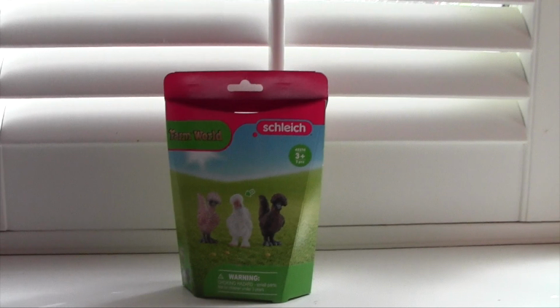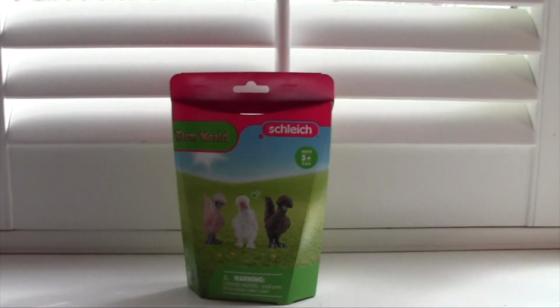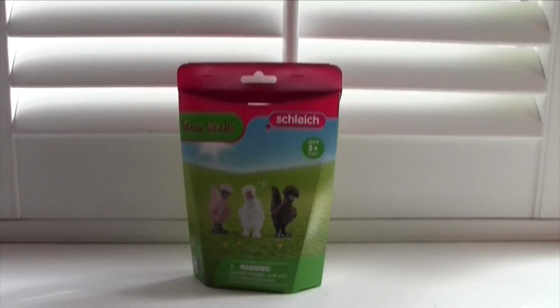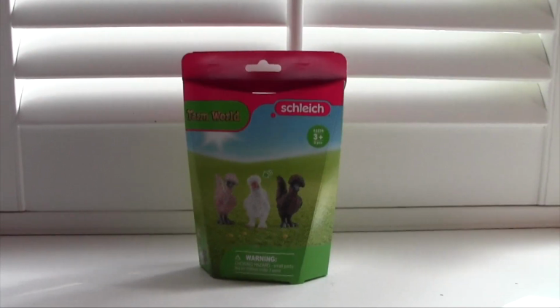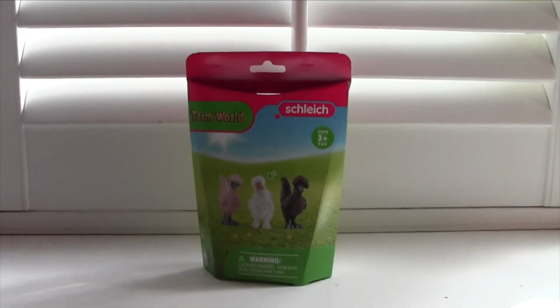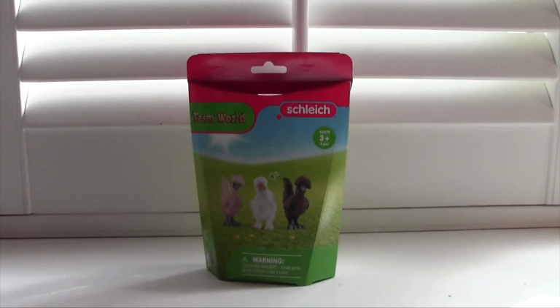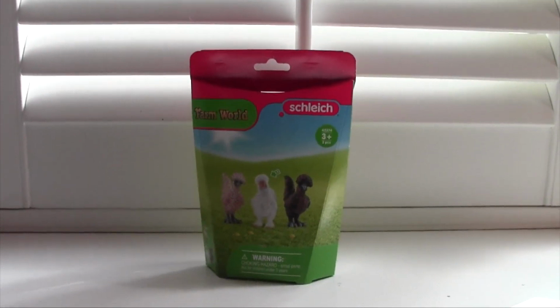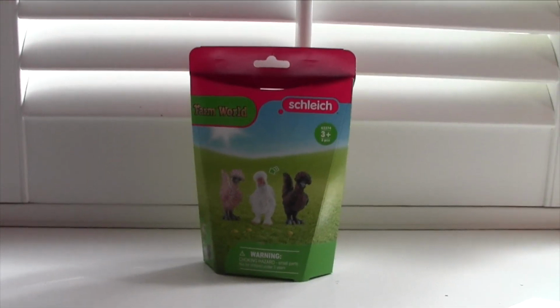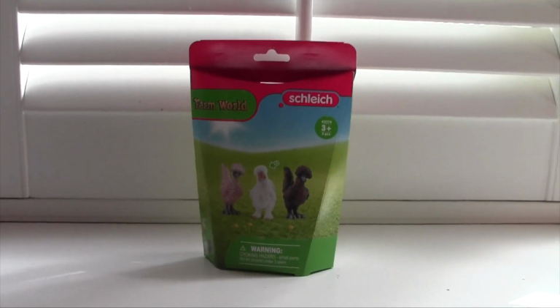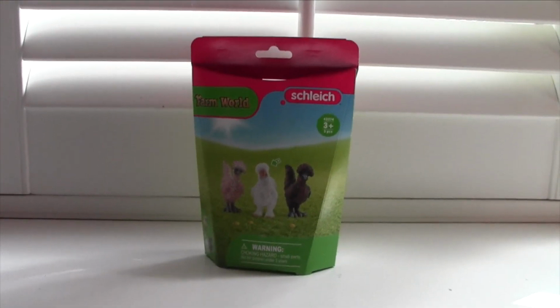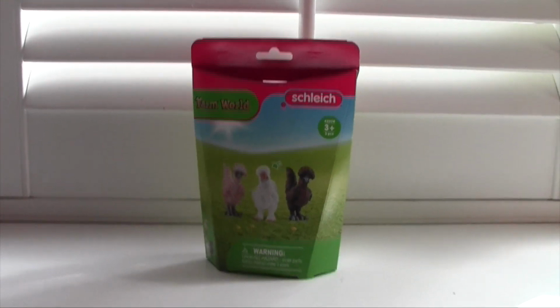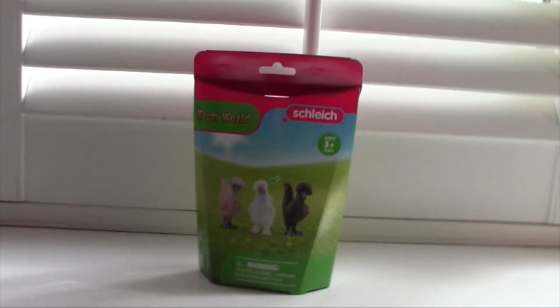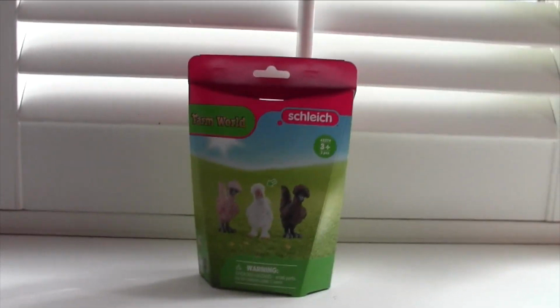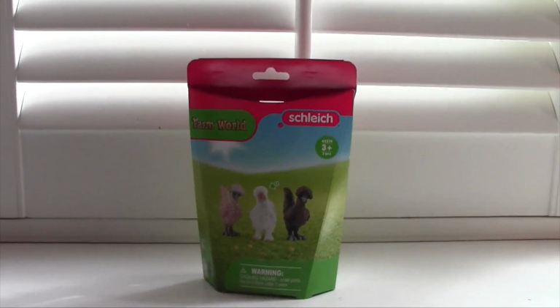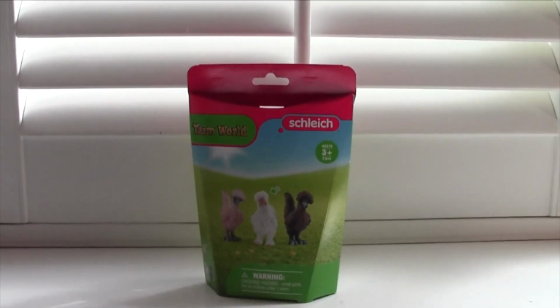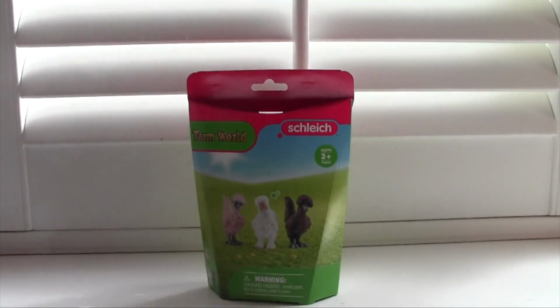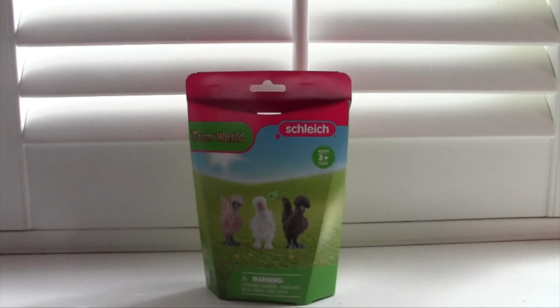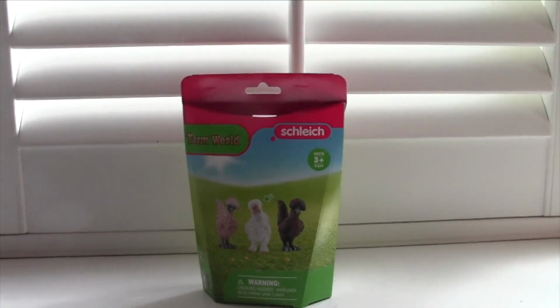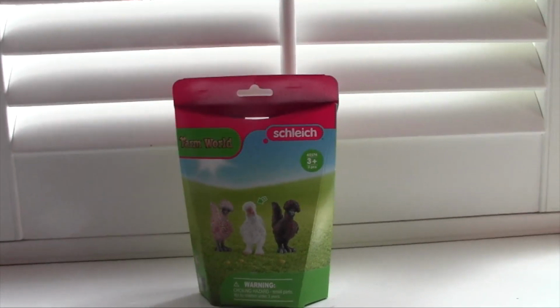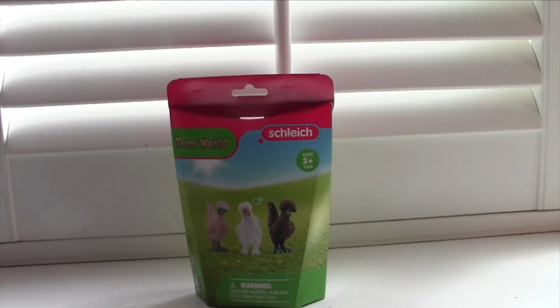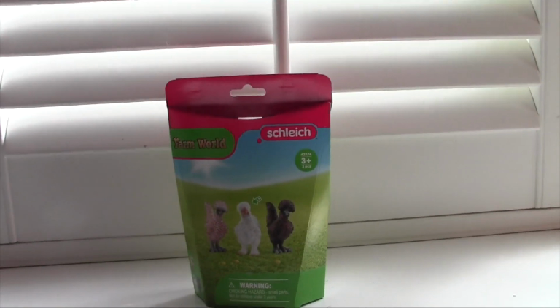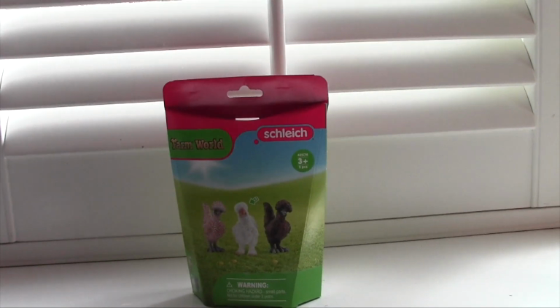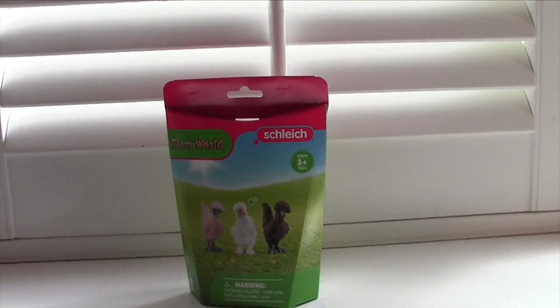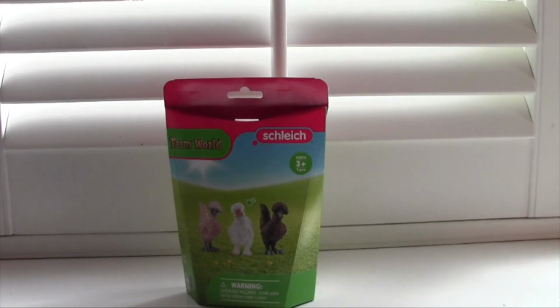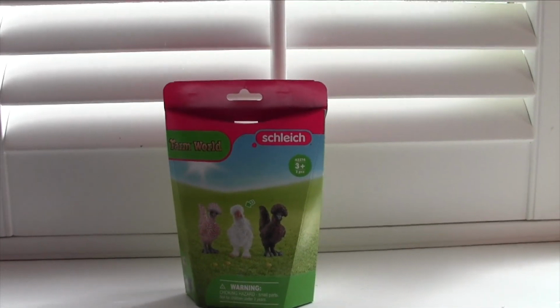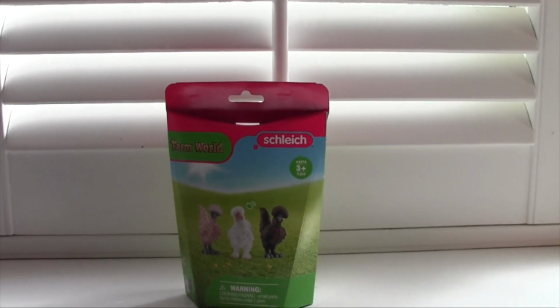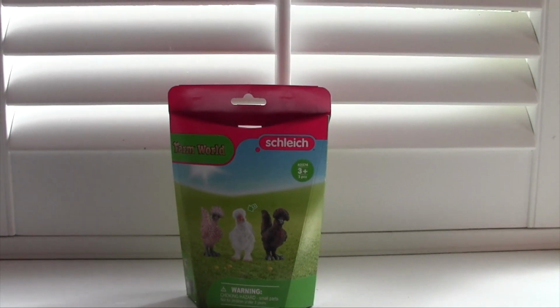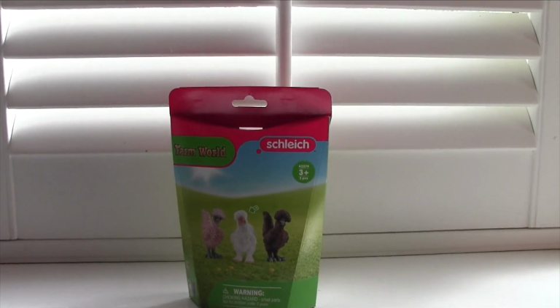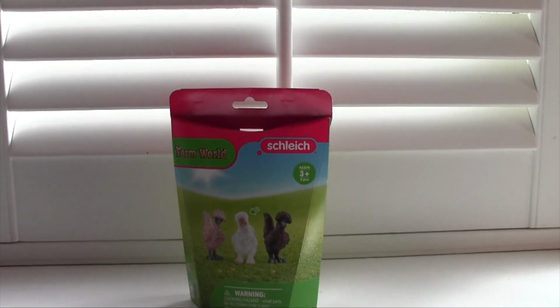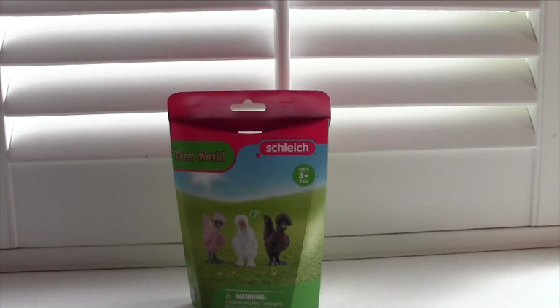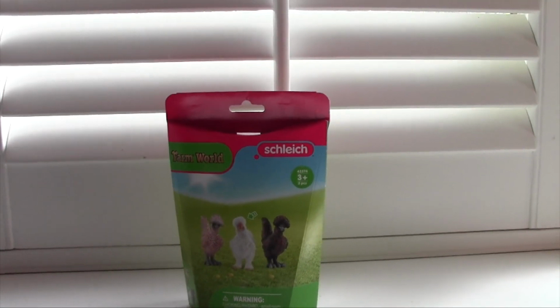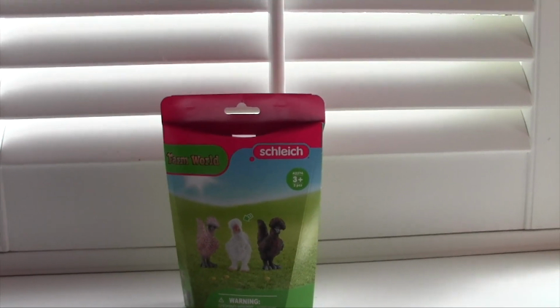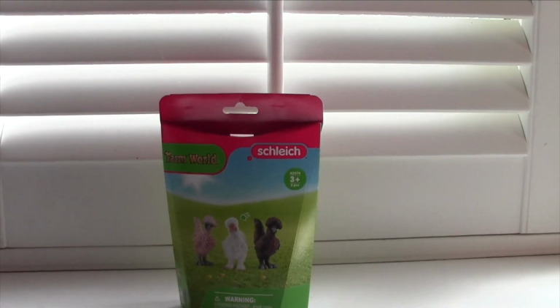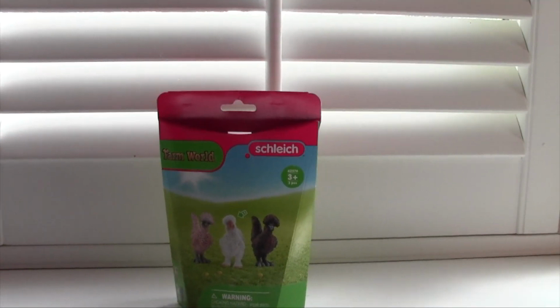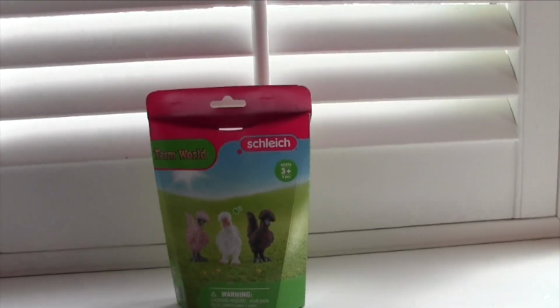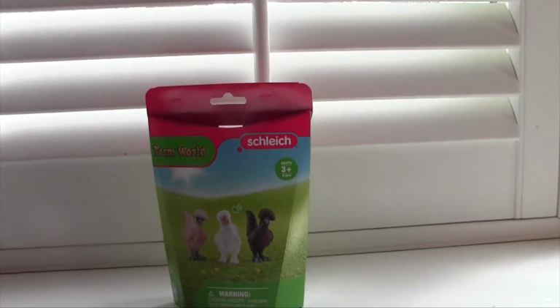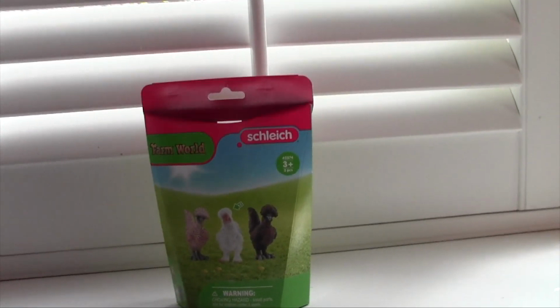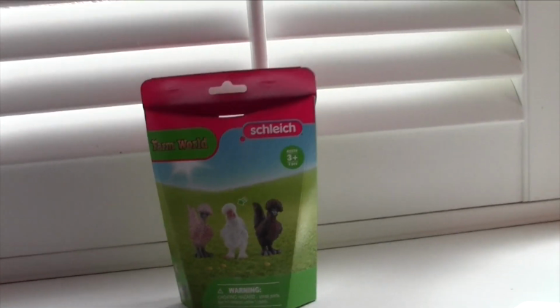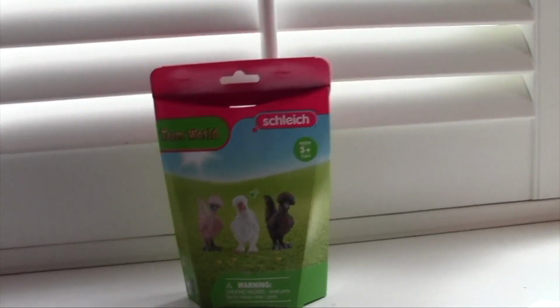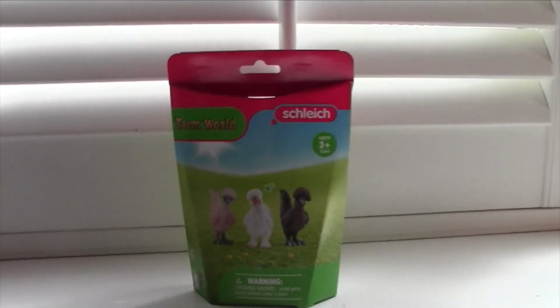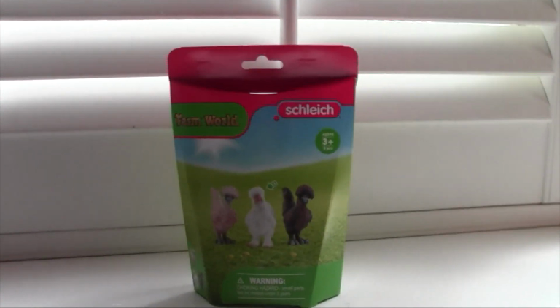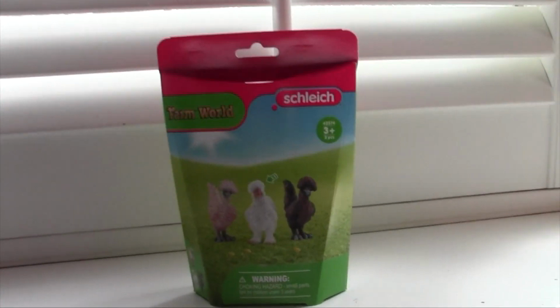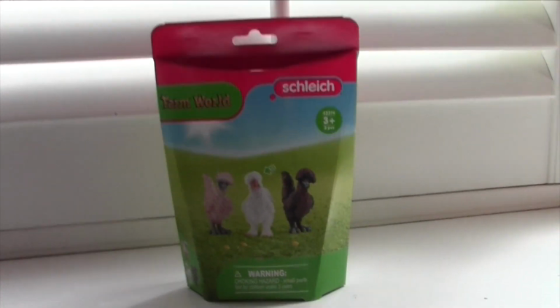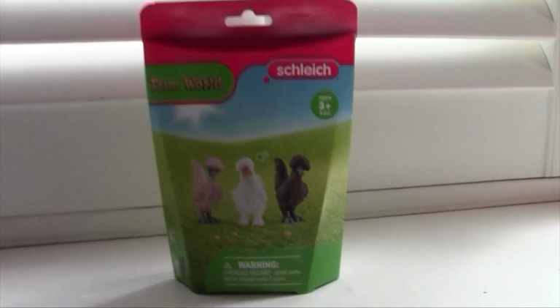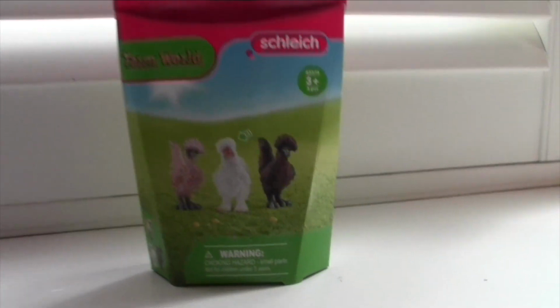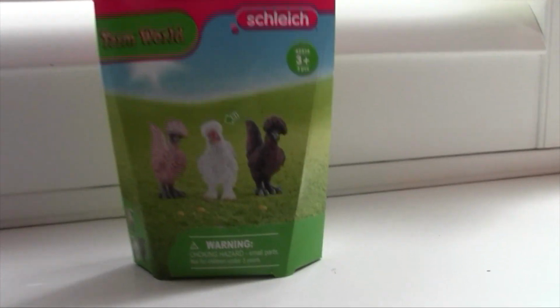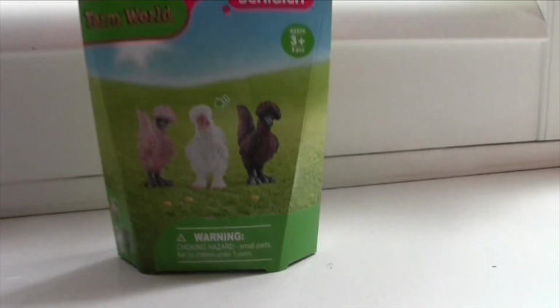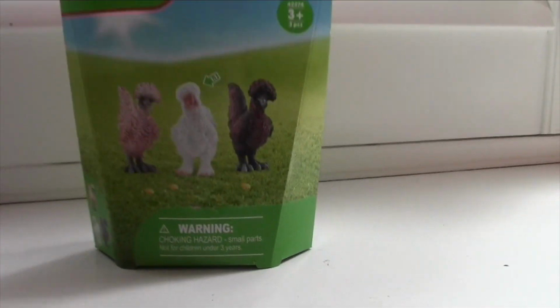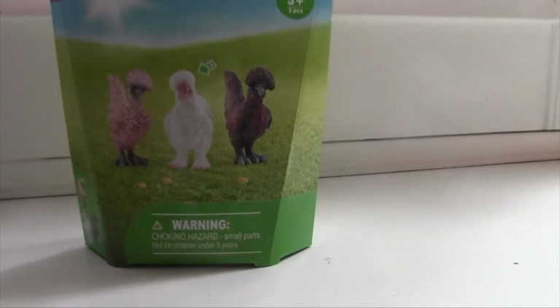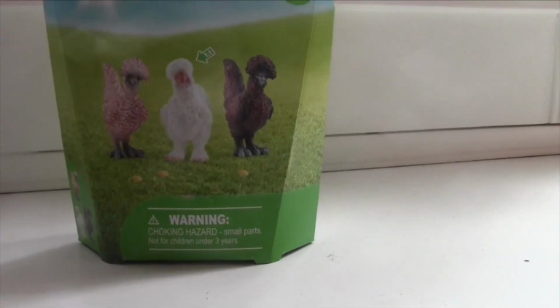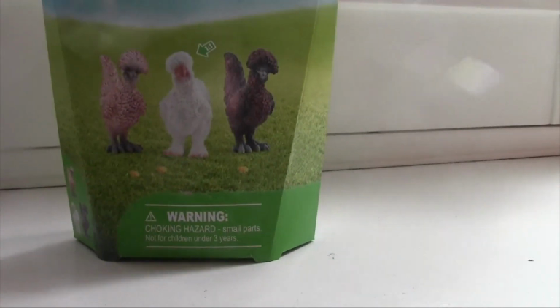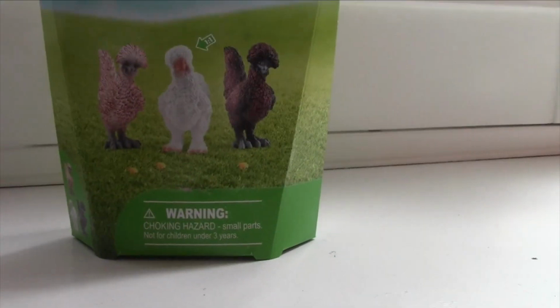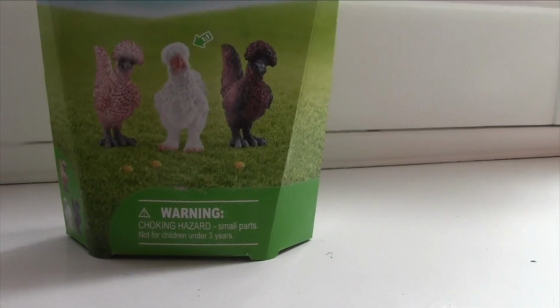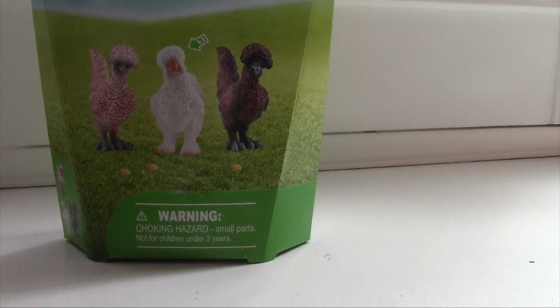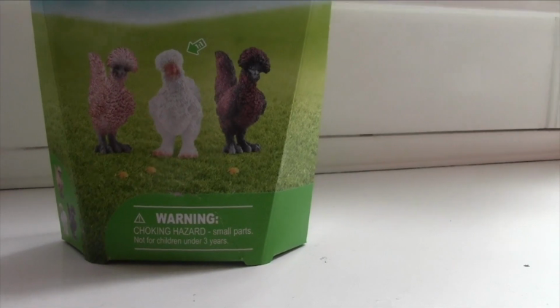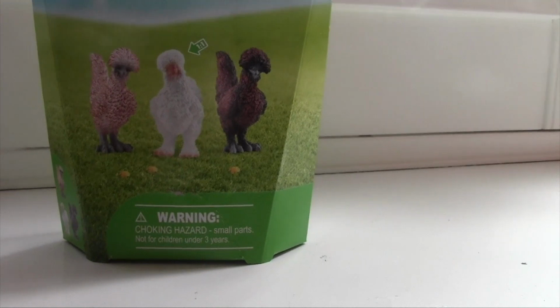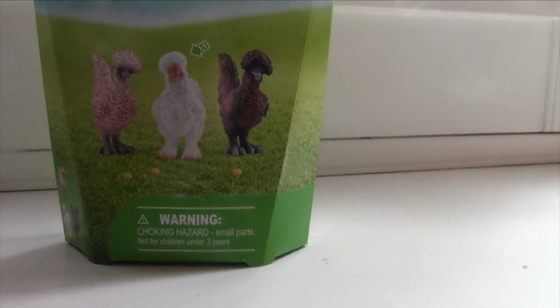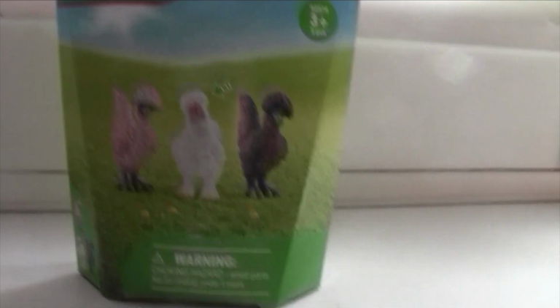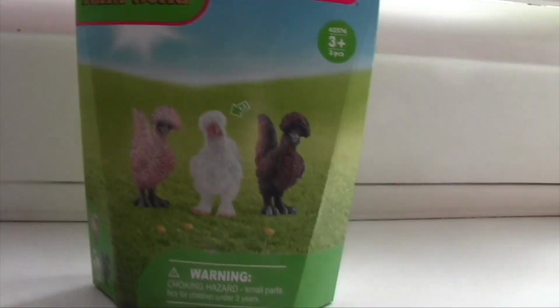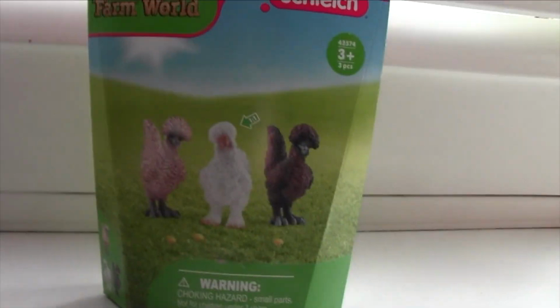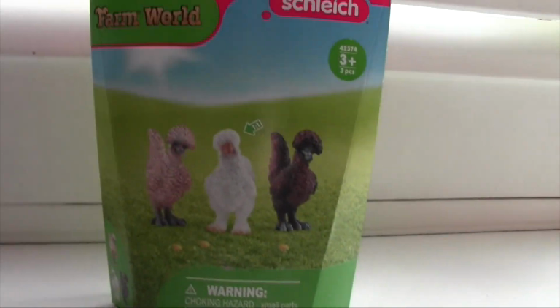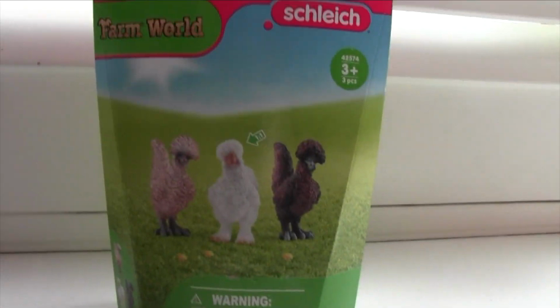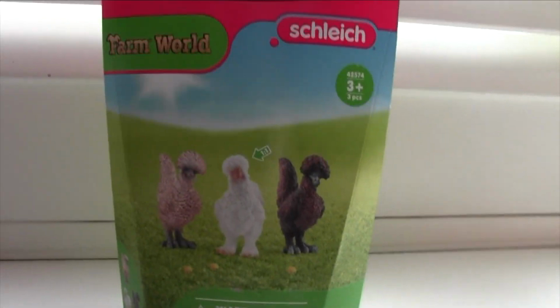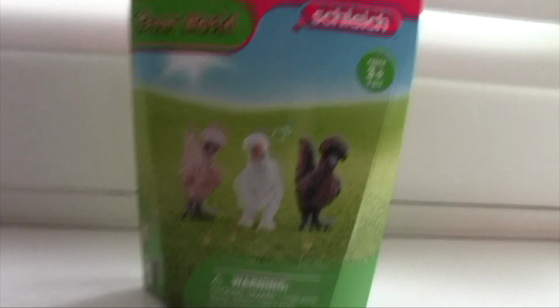Hello everybody, it's a Wildfields video here today, and we are doing a review of the Schleich Farm World Chicken Friends.